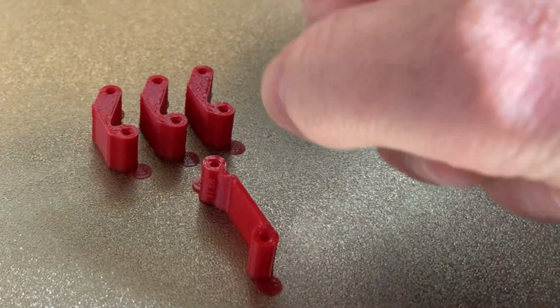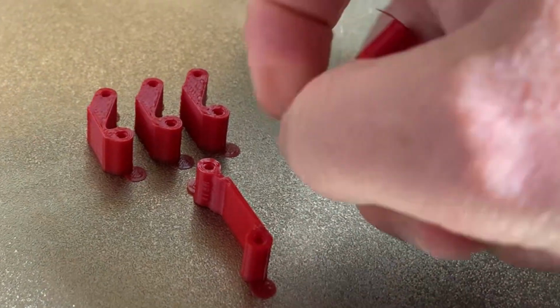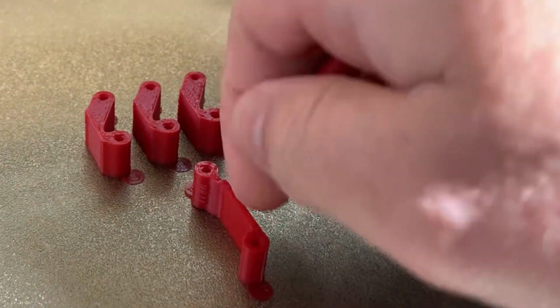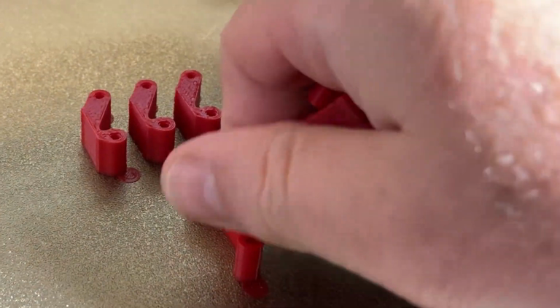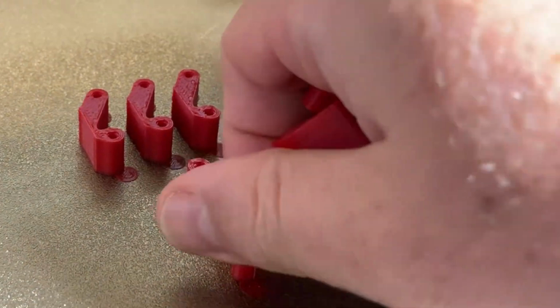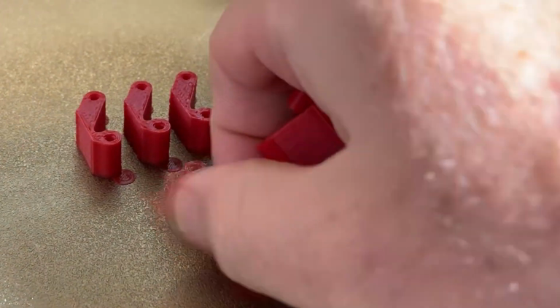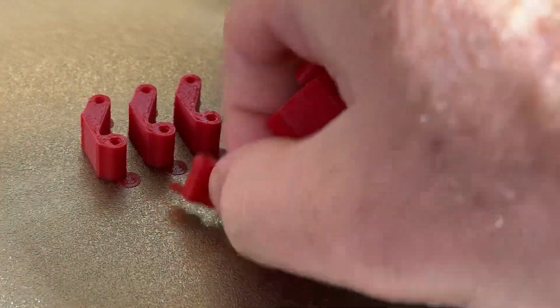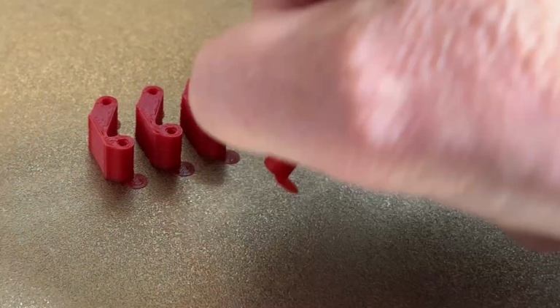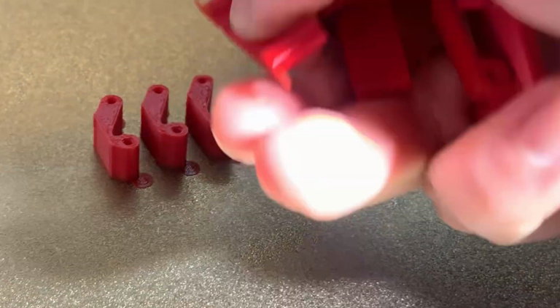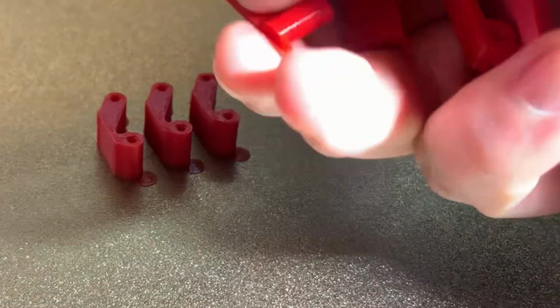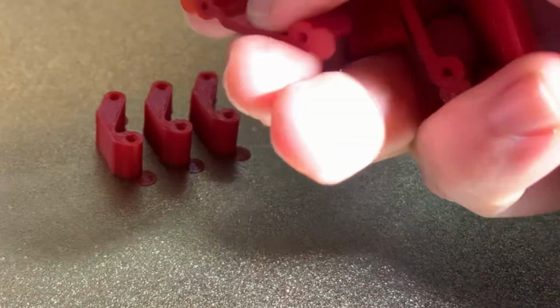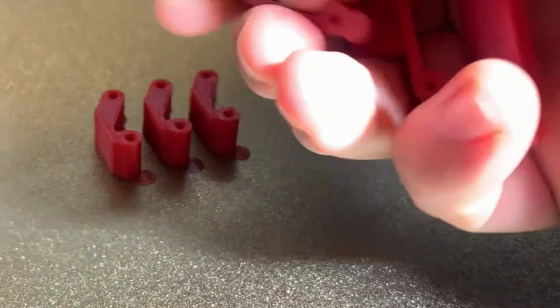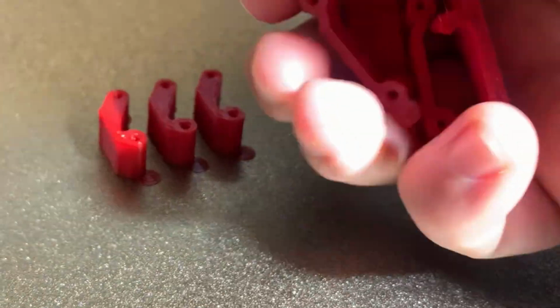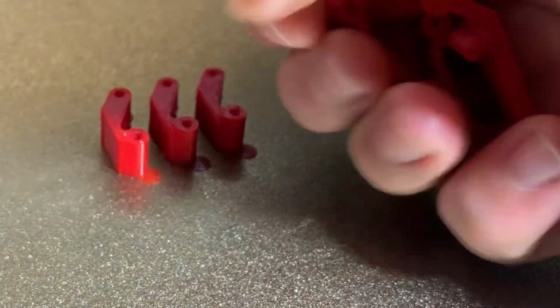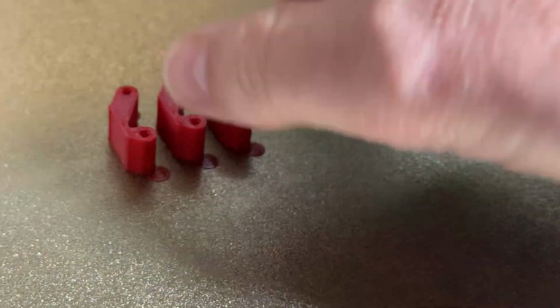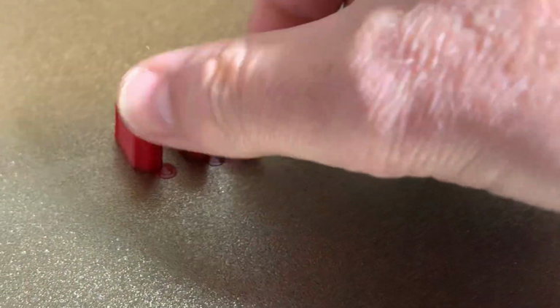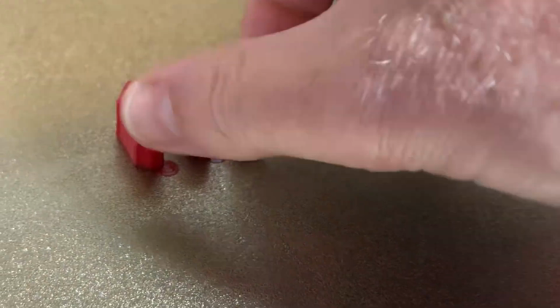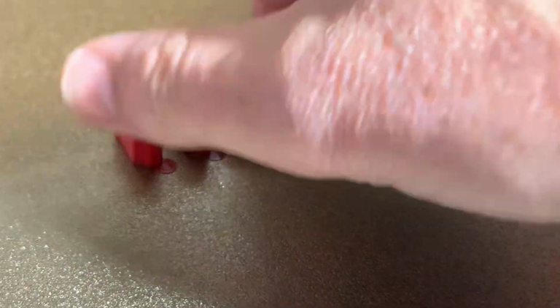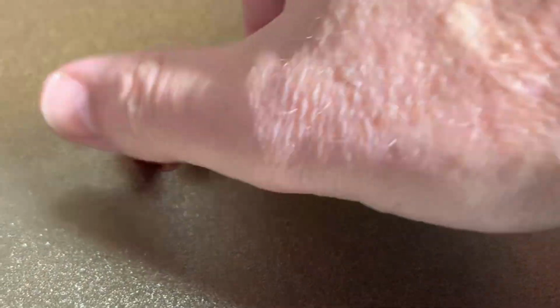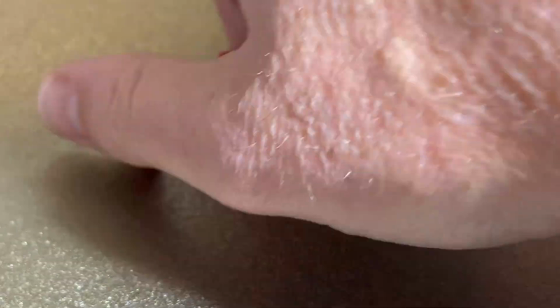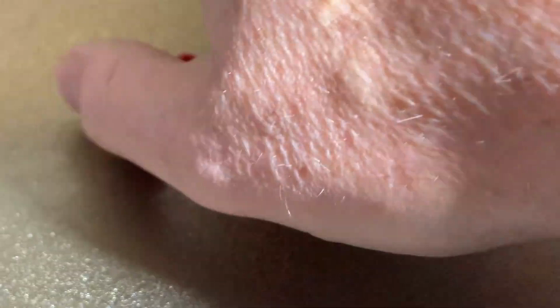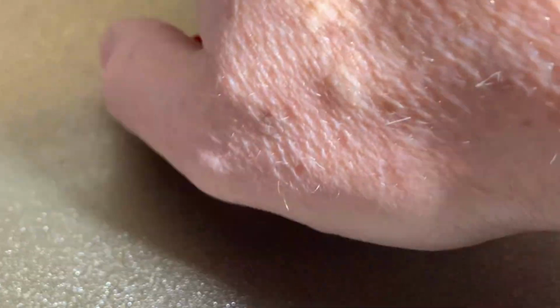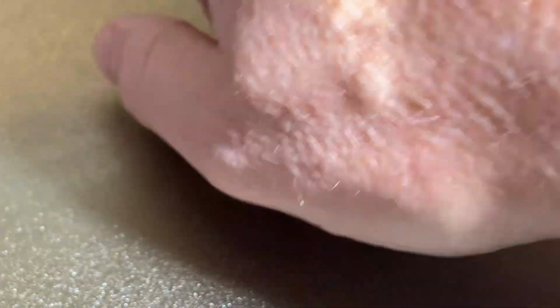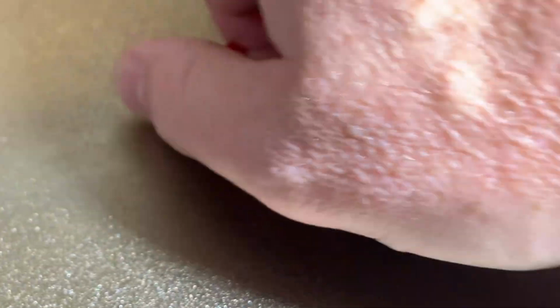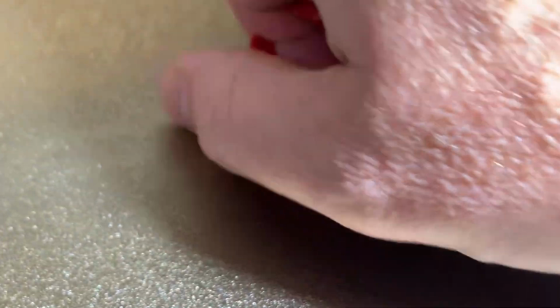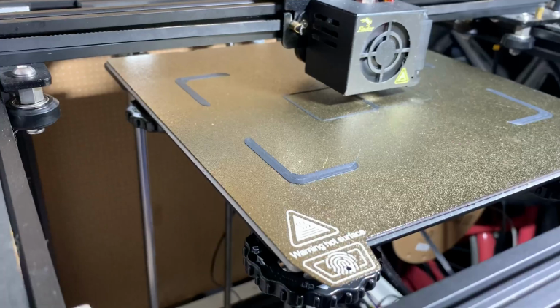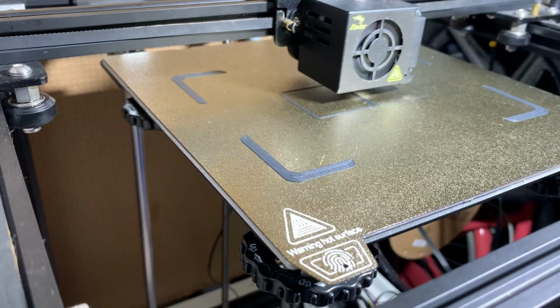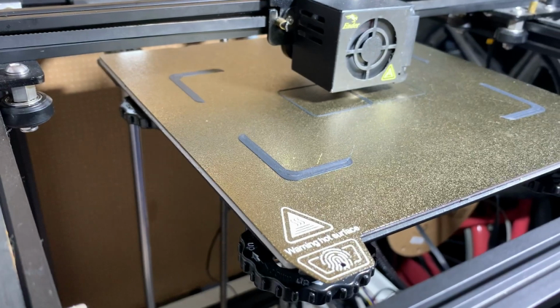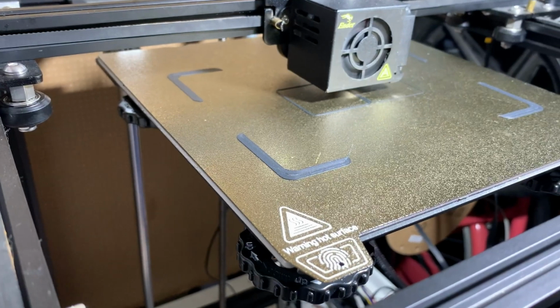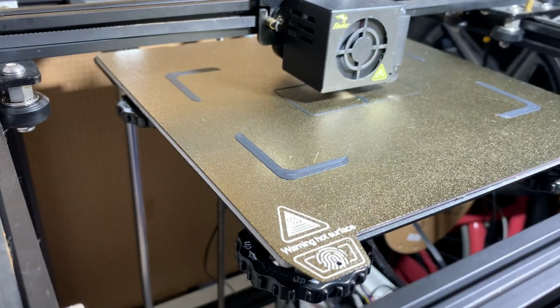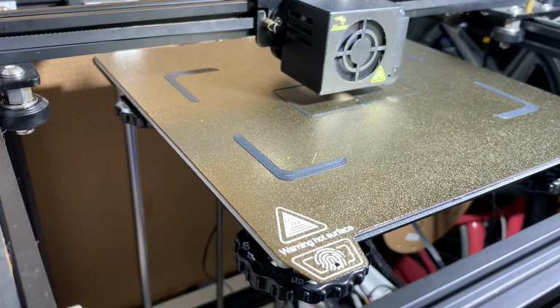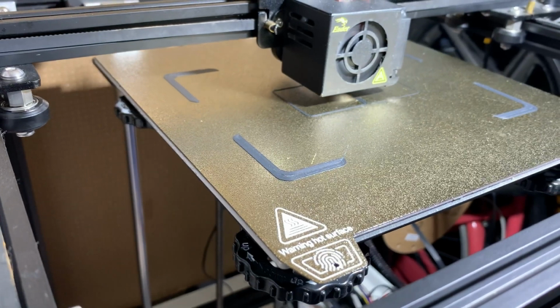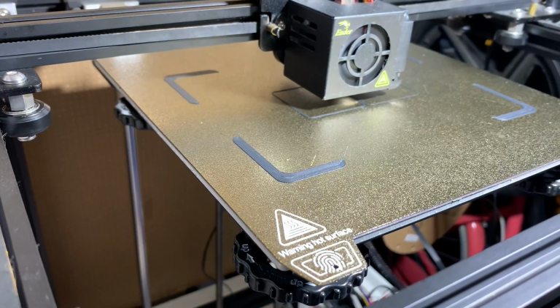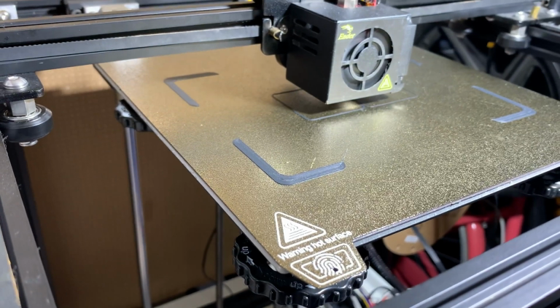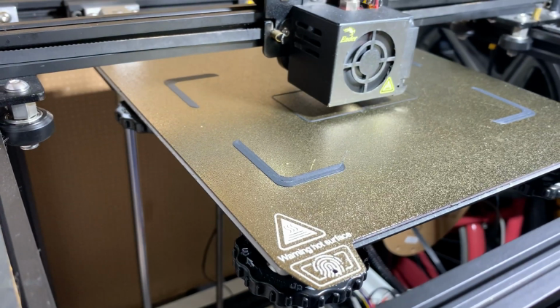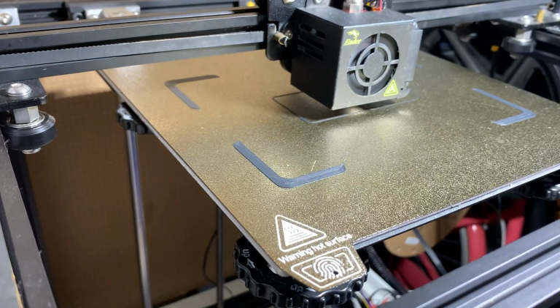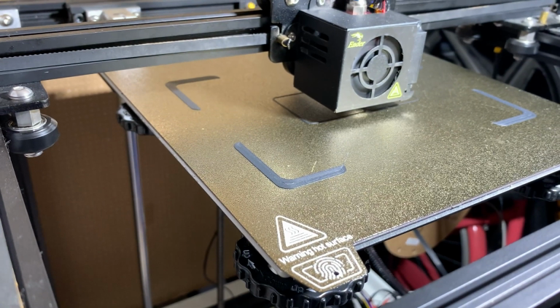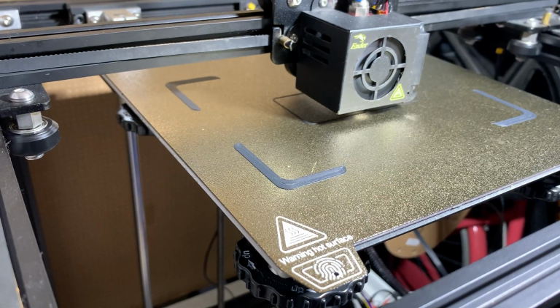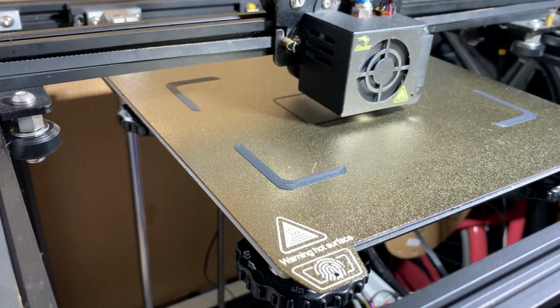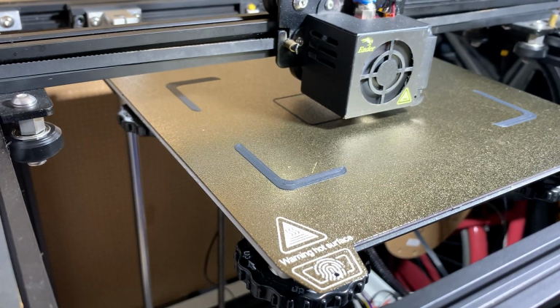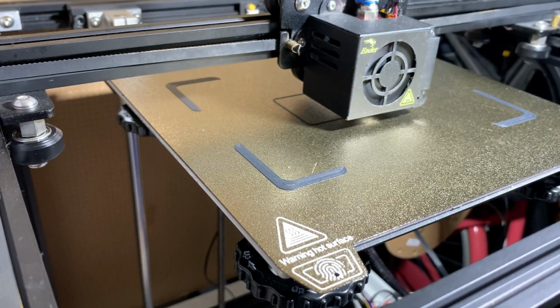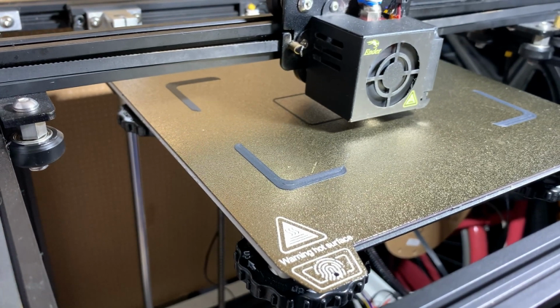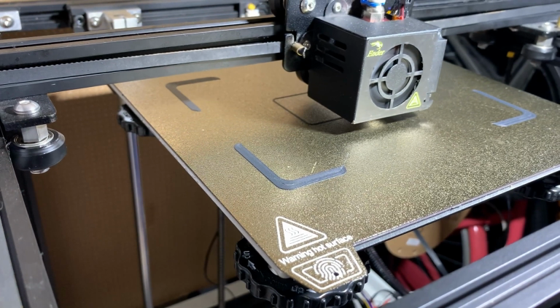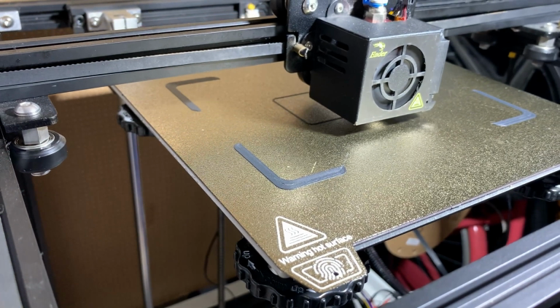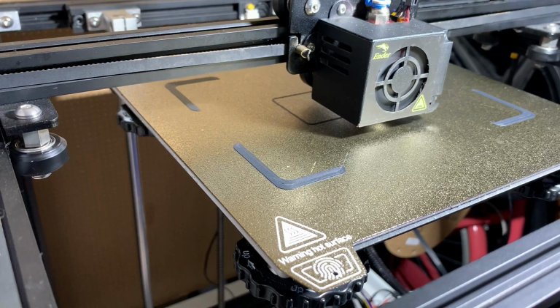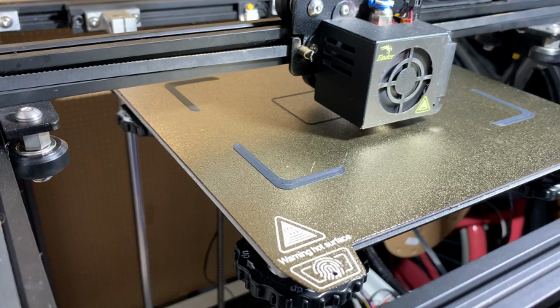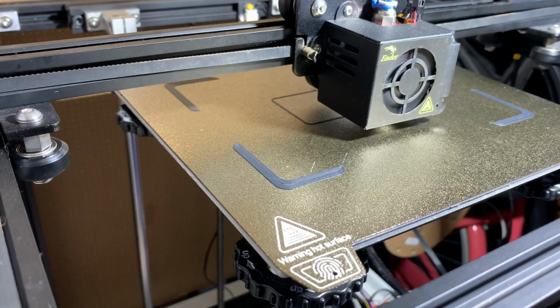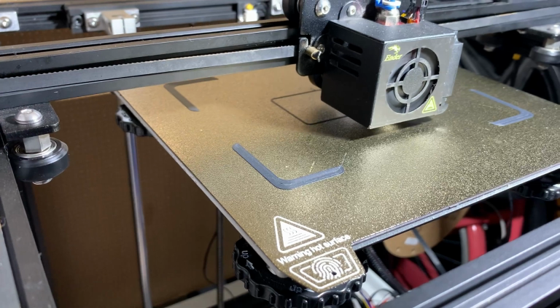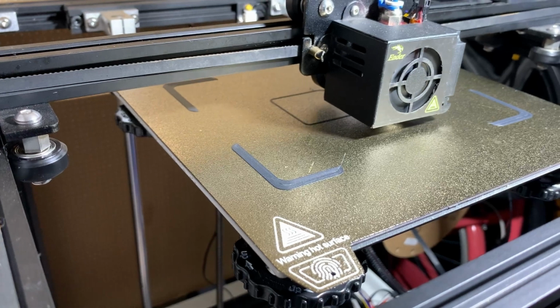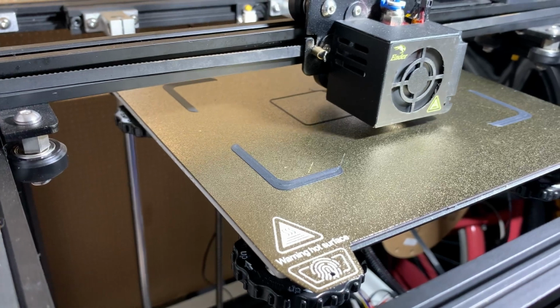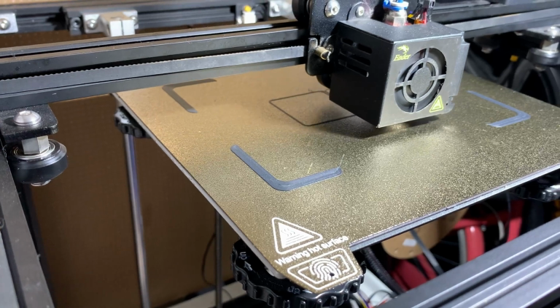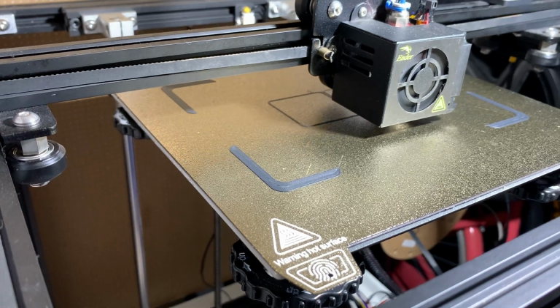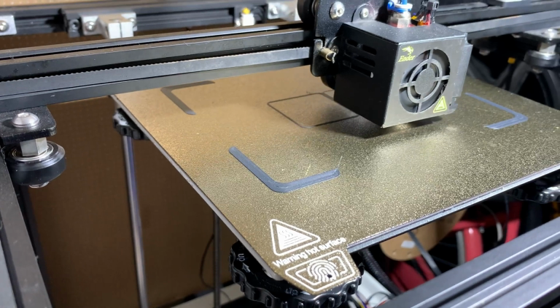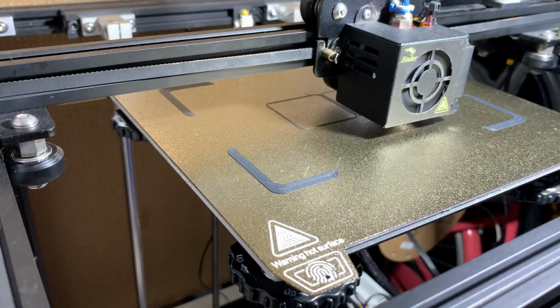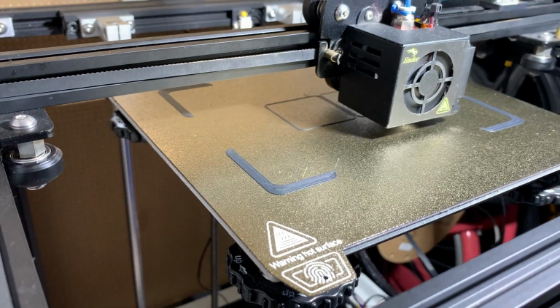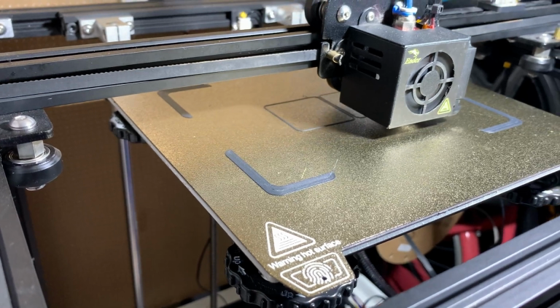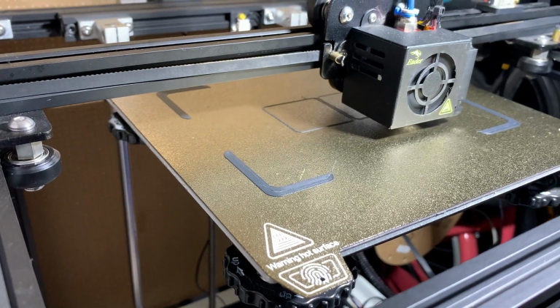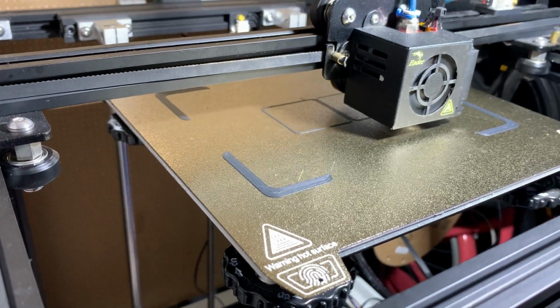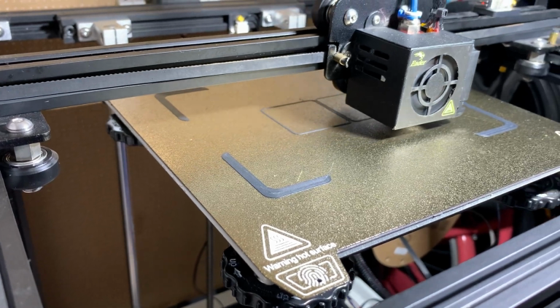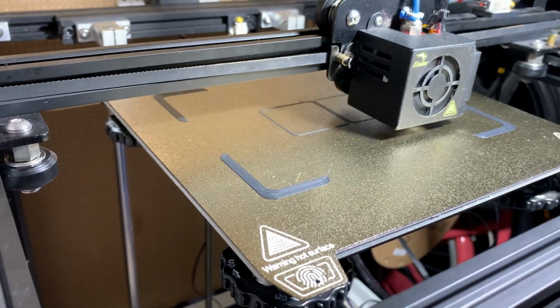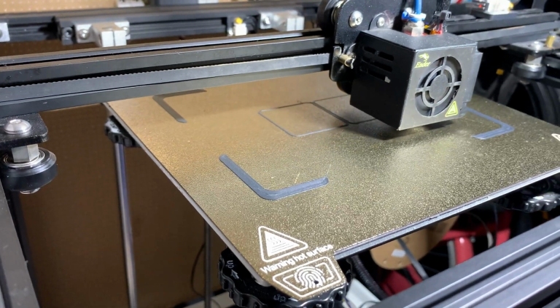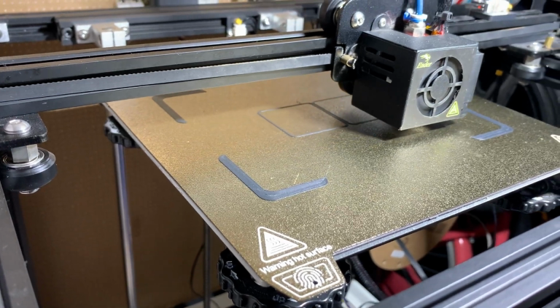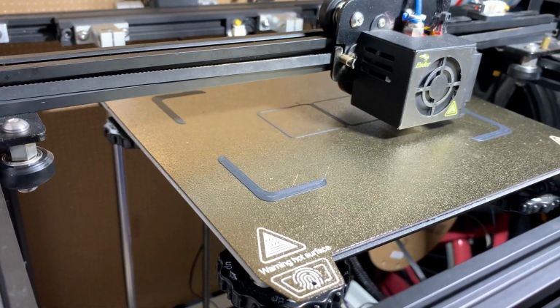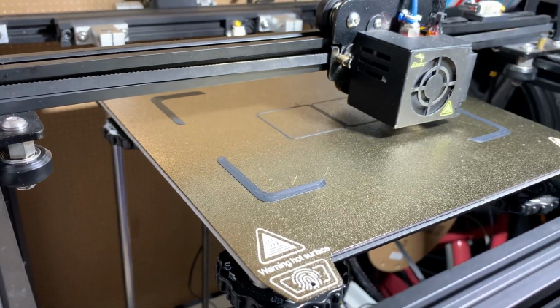To be honest though, I prefer to add brims myself where I know my printer is going to have trouble, but it might be handy for newcomers.